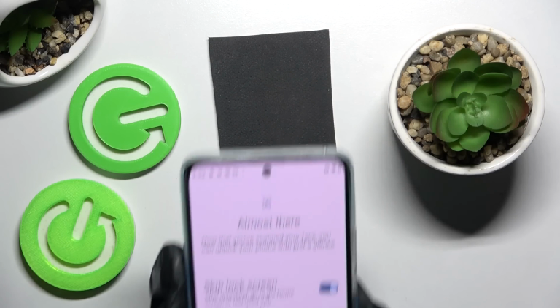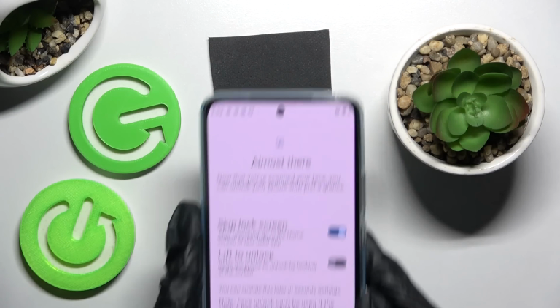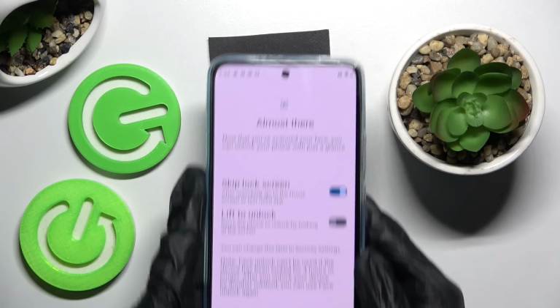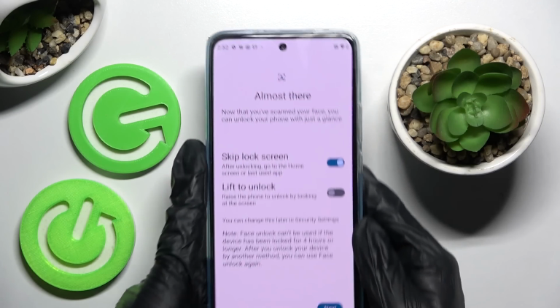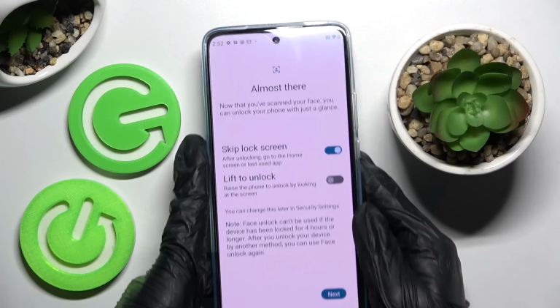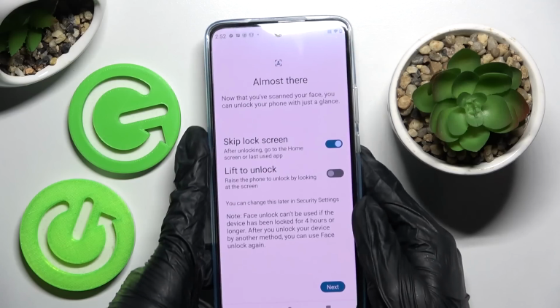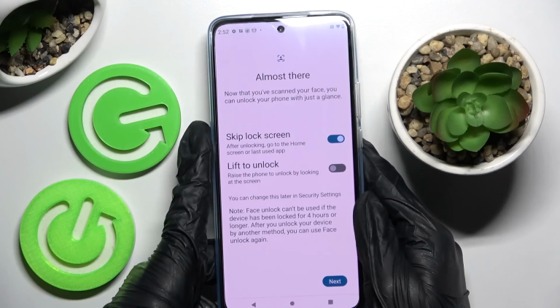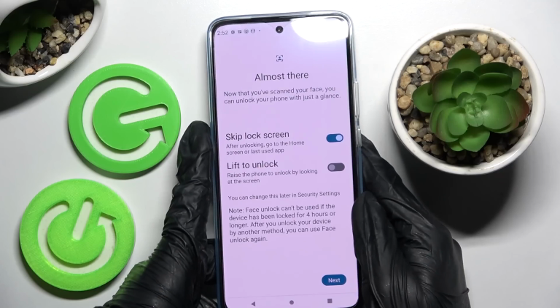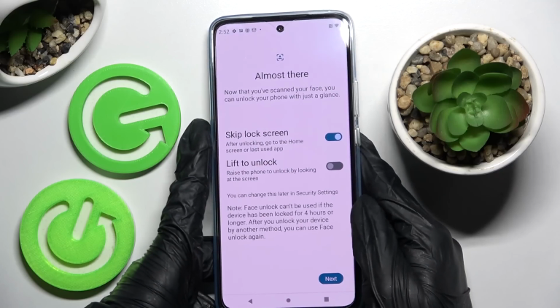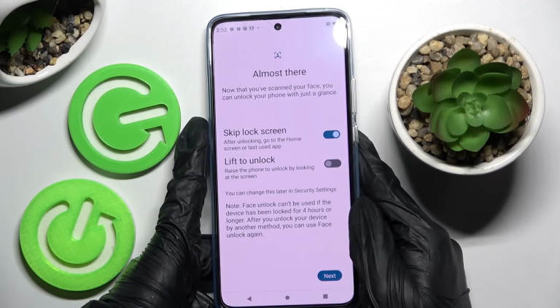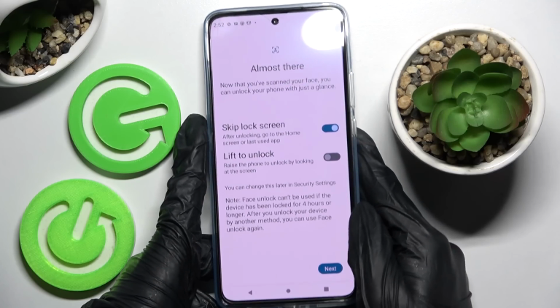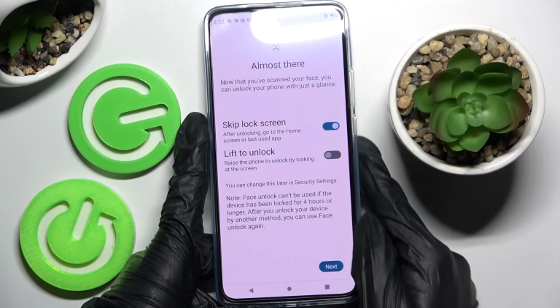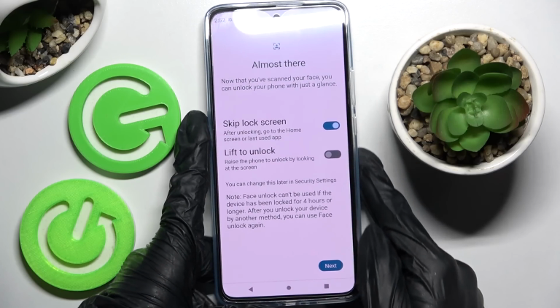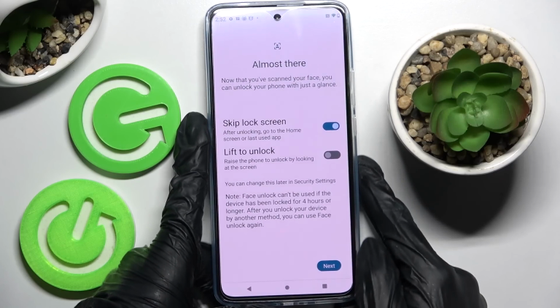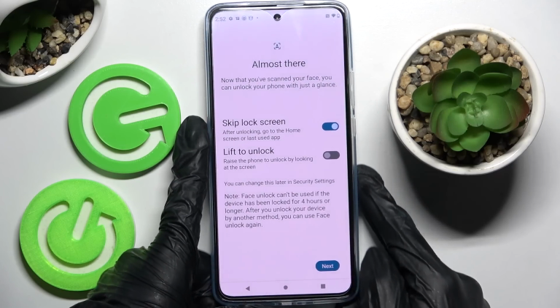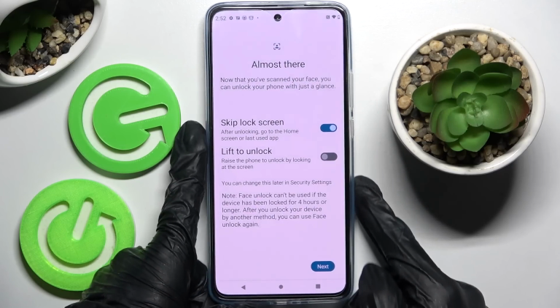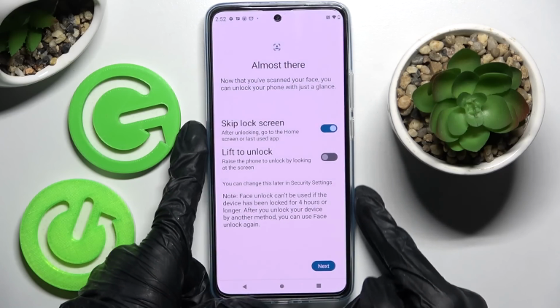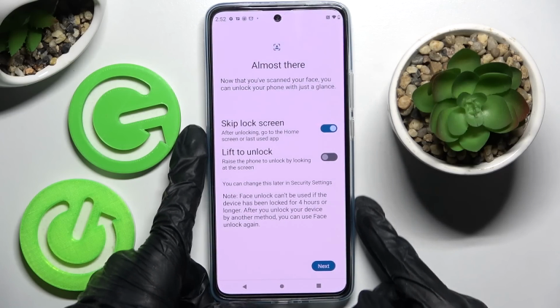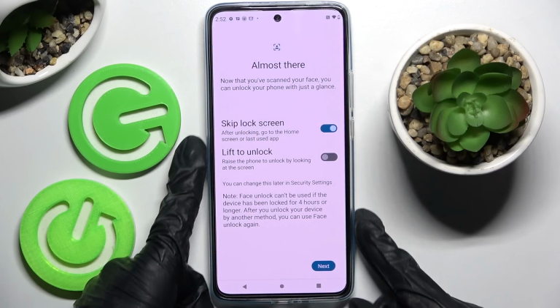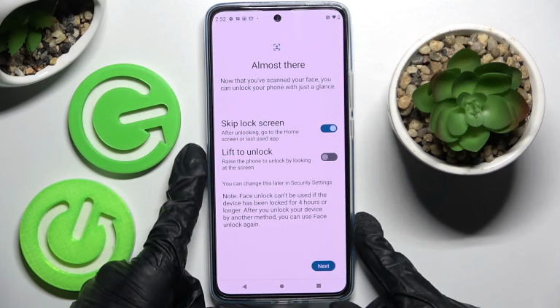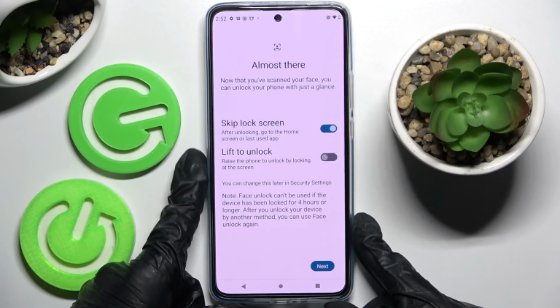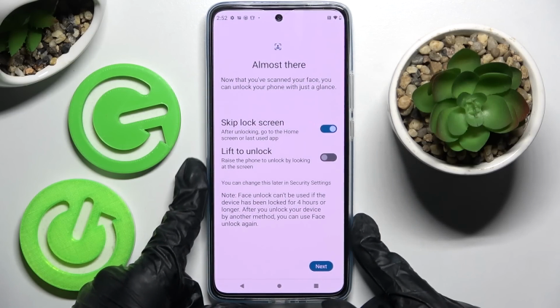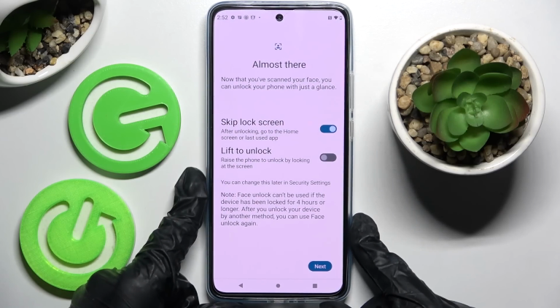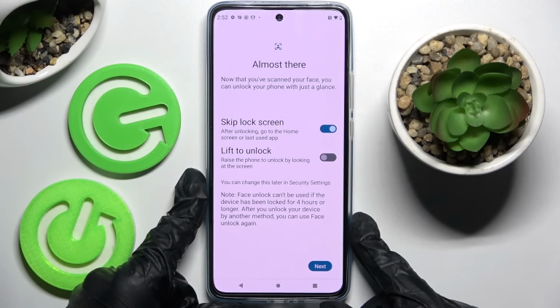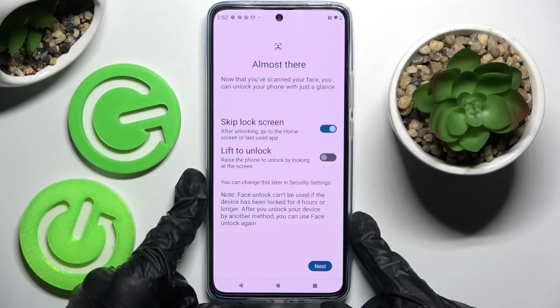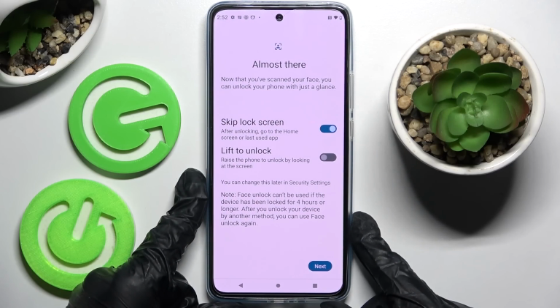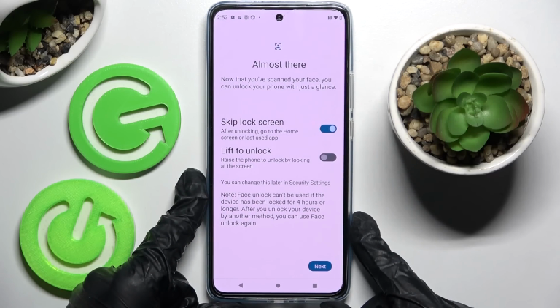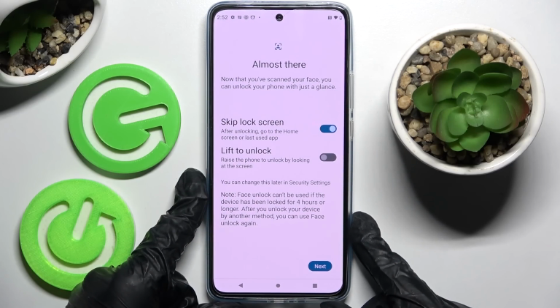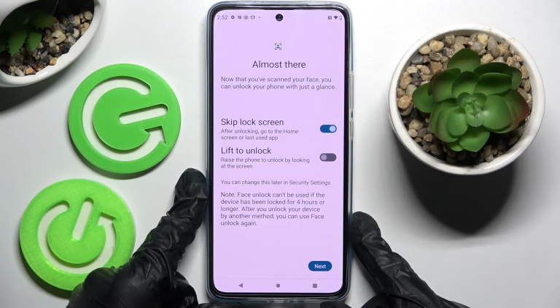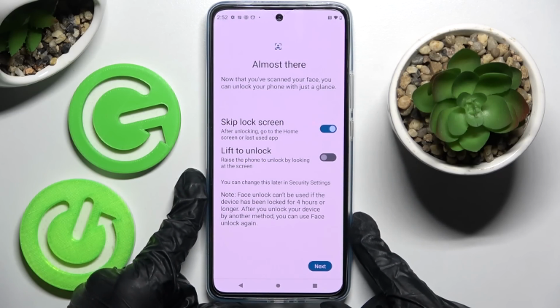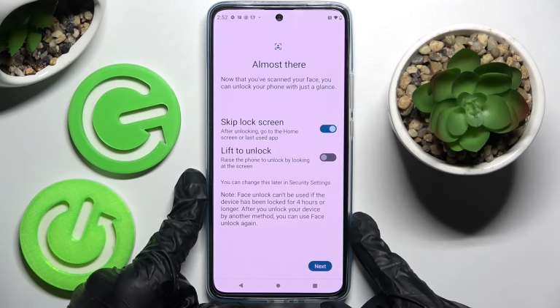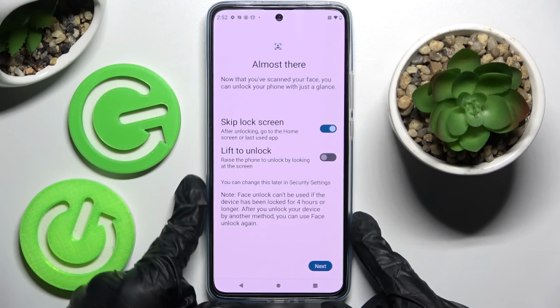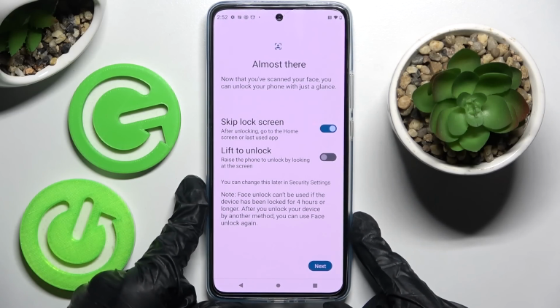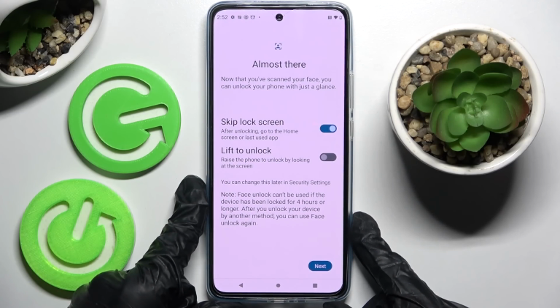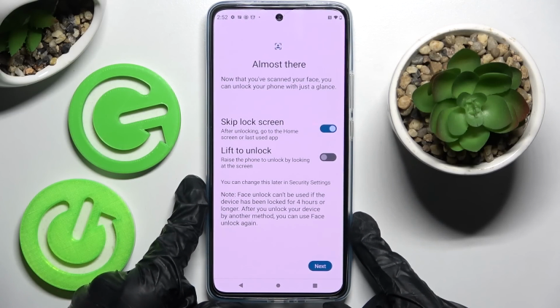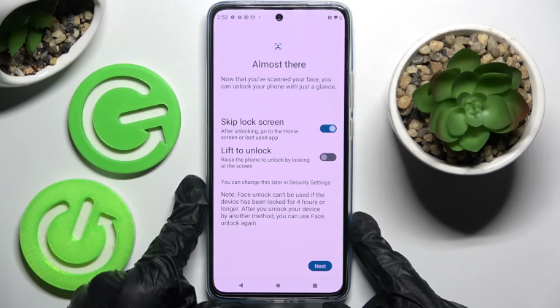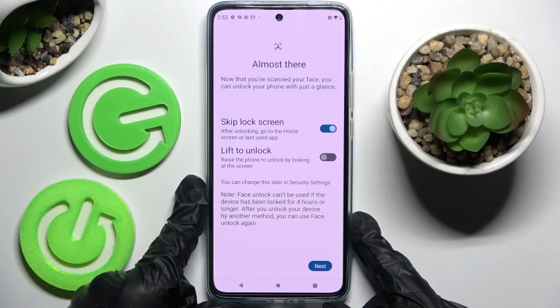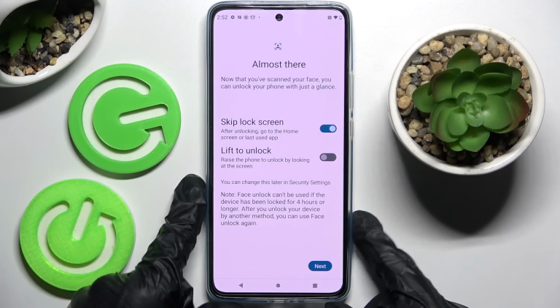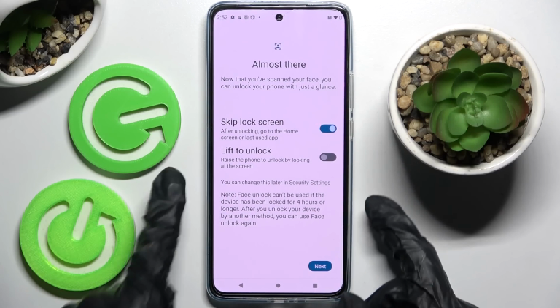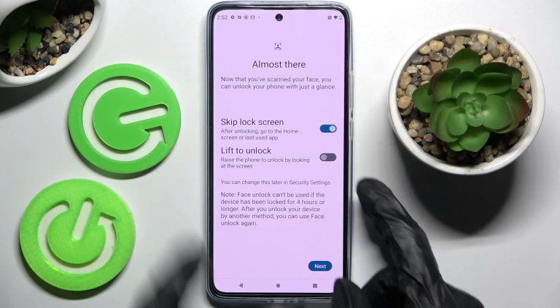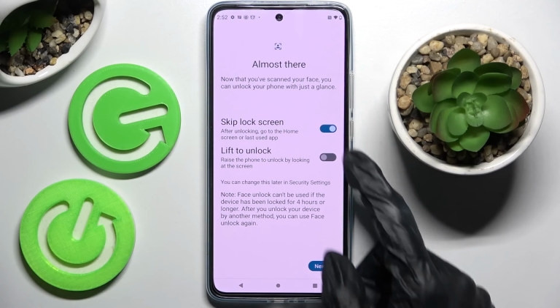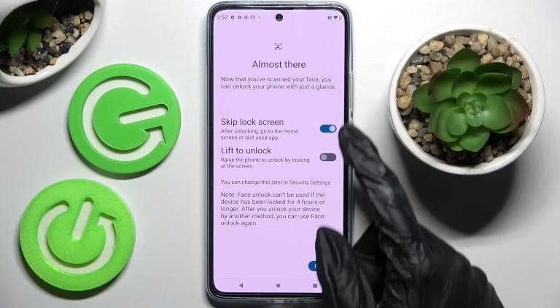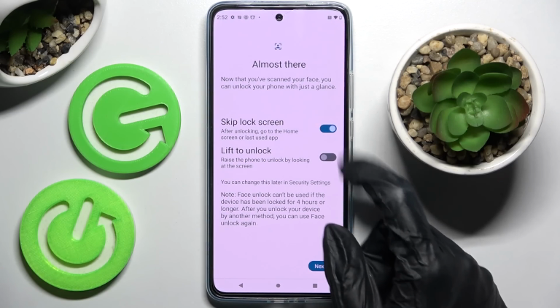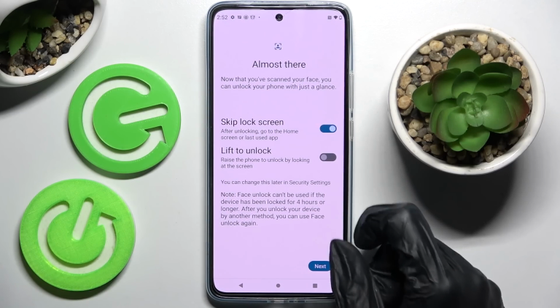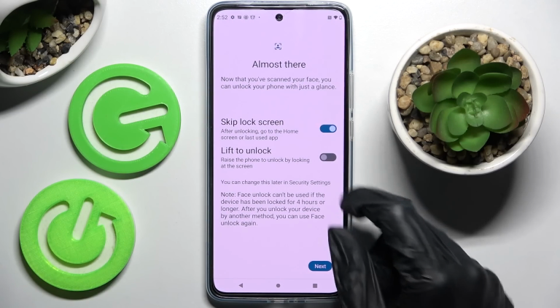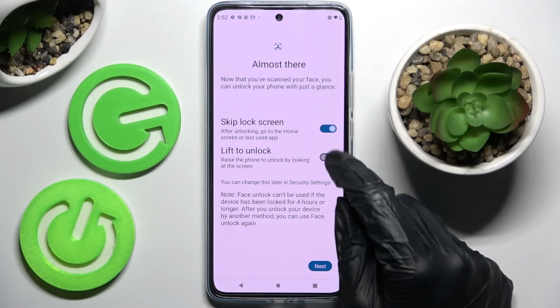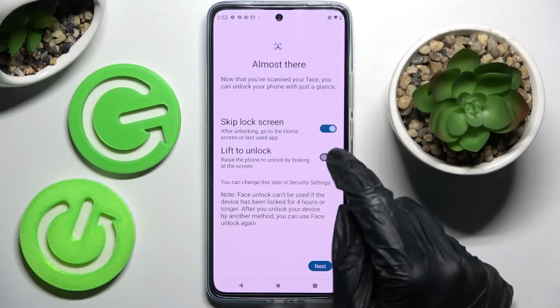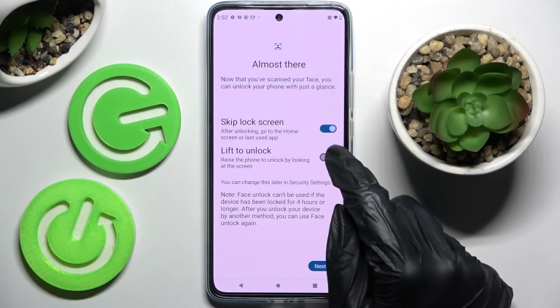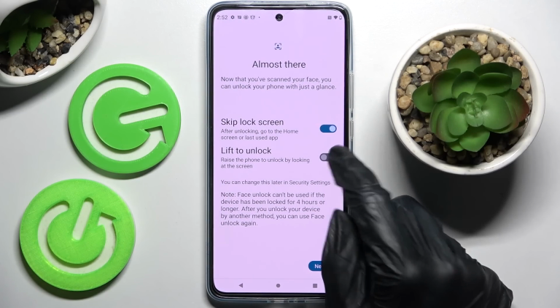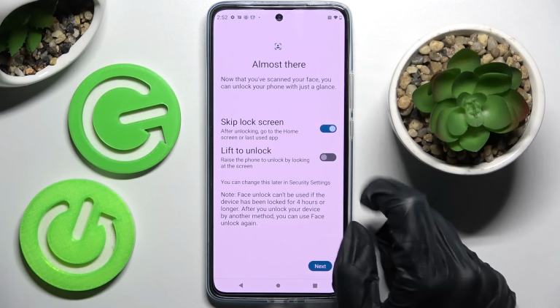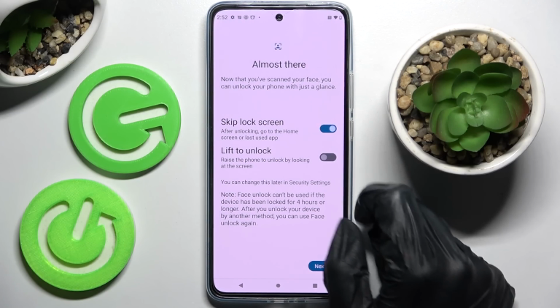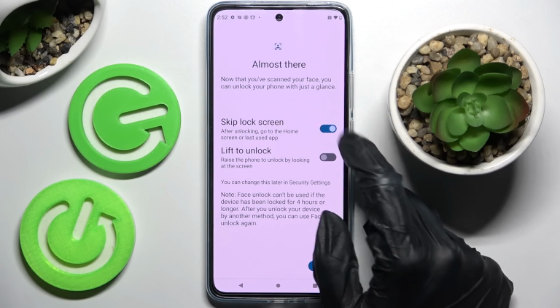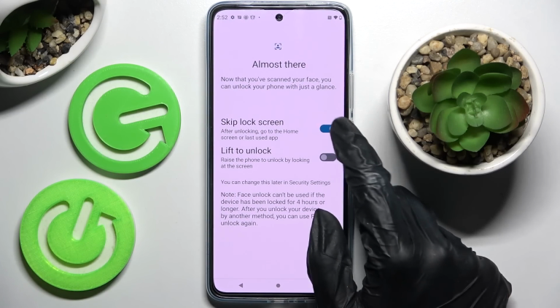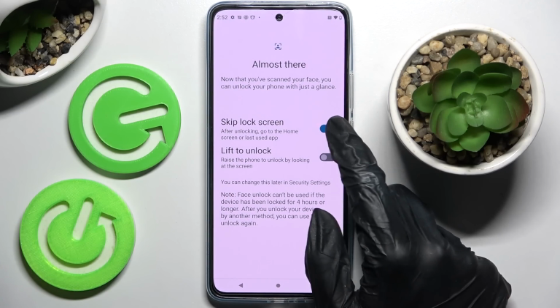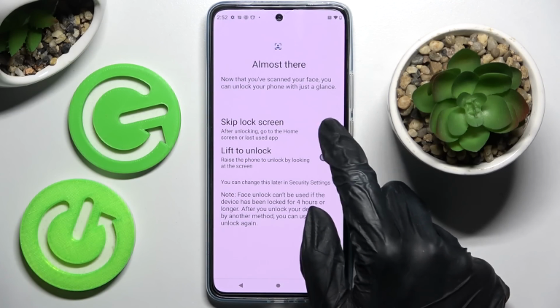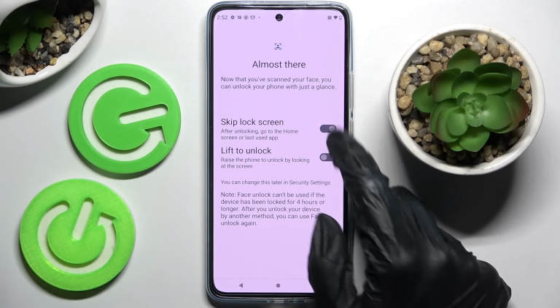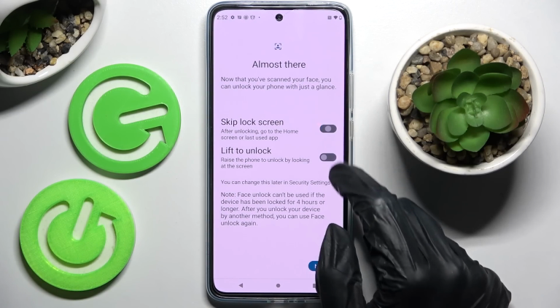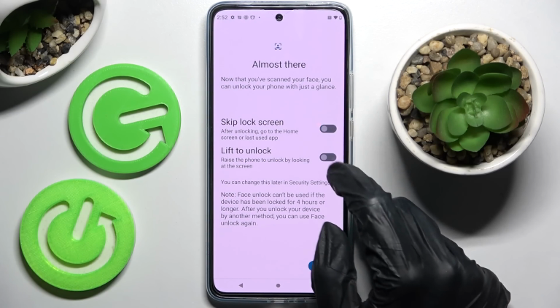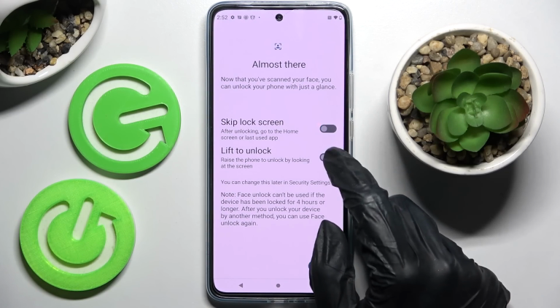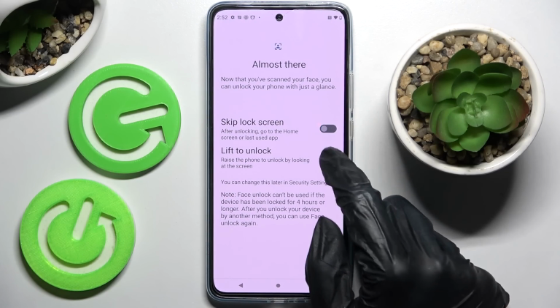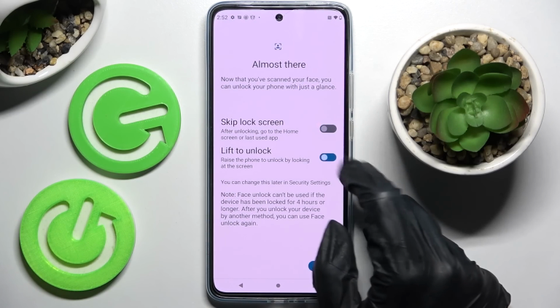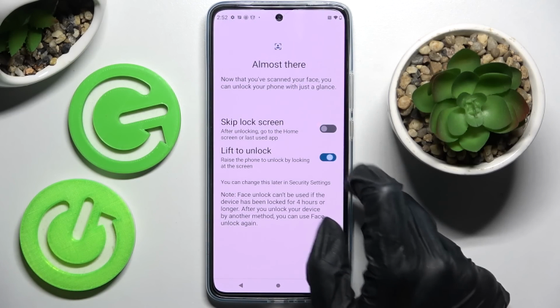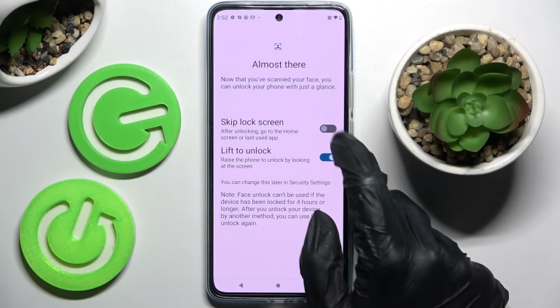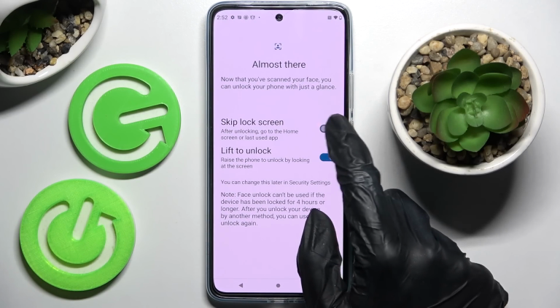Over here you can adjust all of those face unlock settings by tapping on the switches next to one of those features.